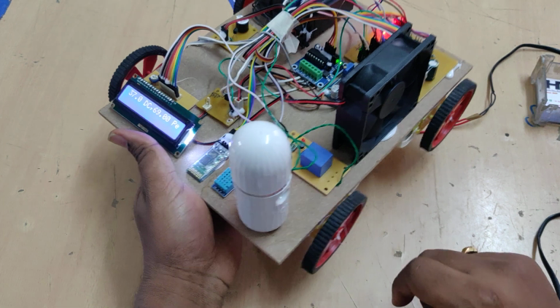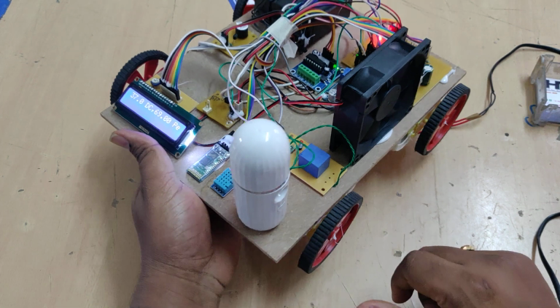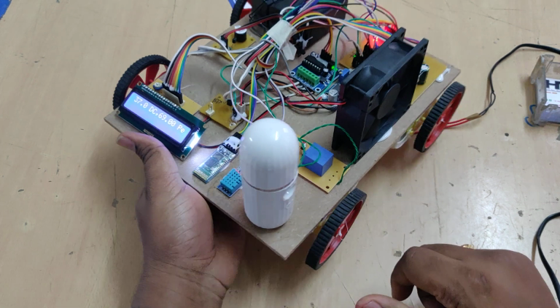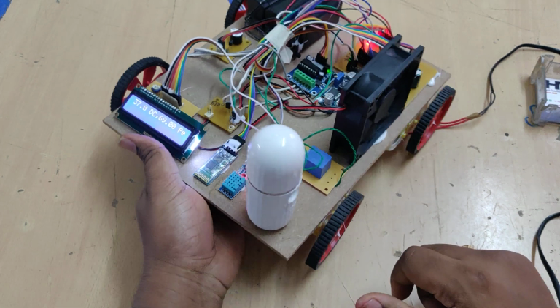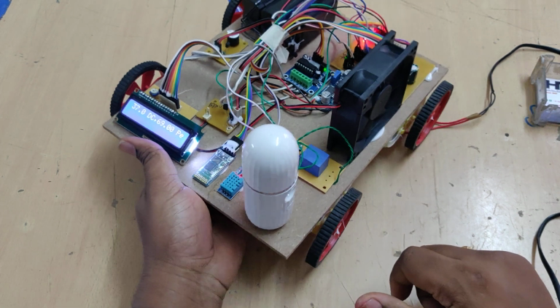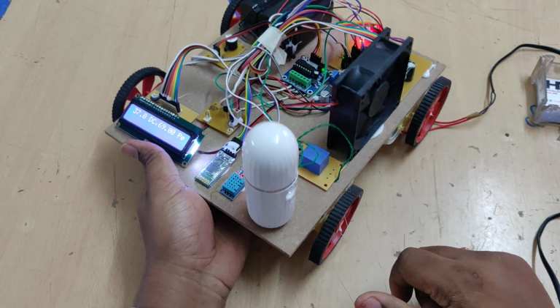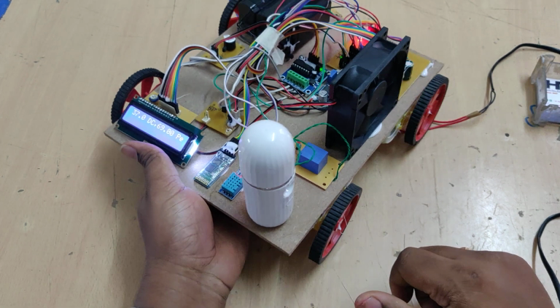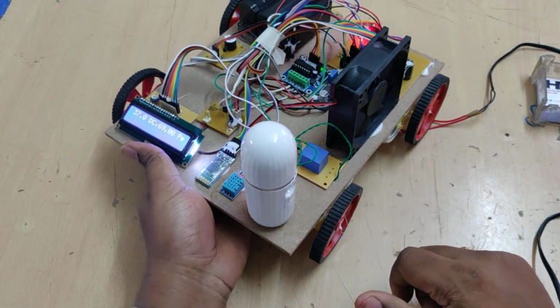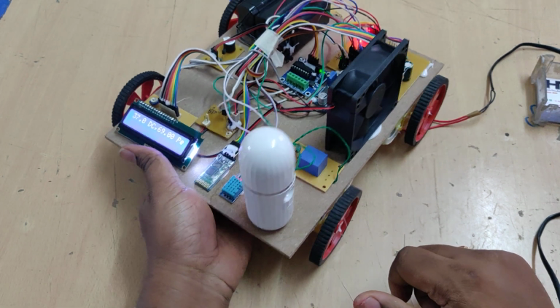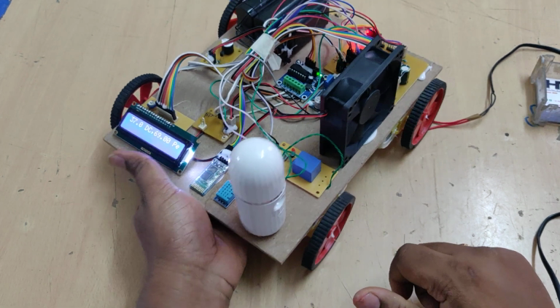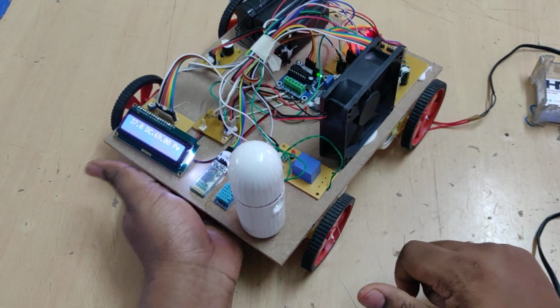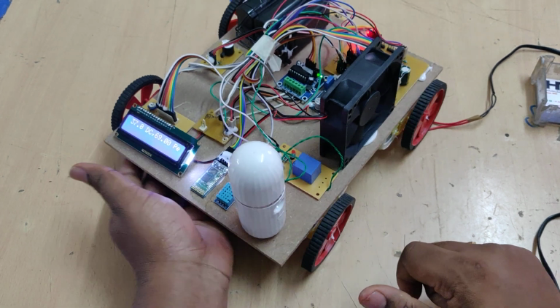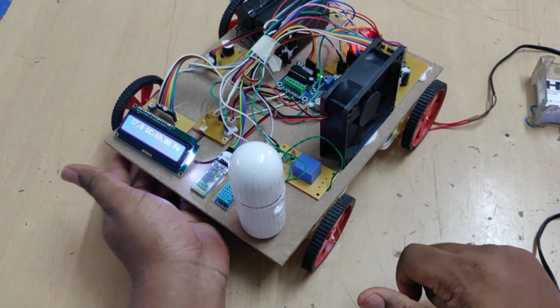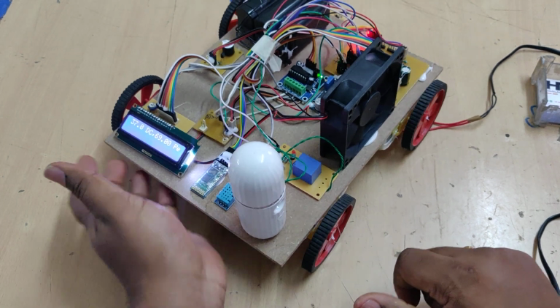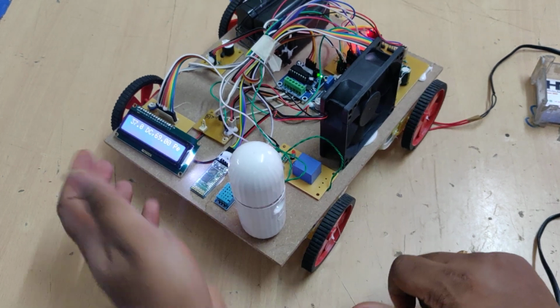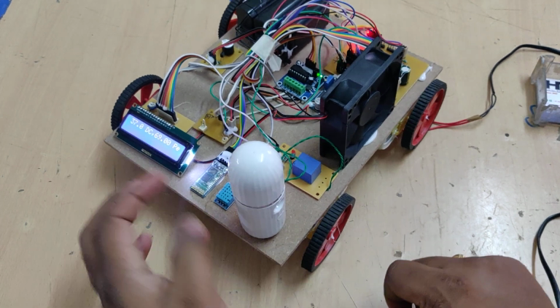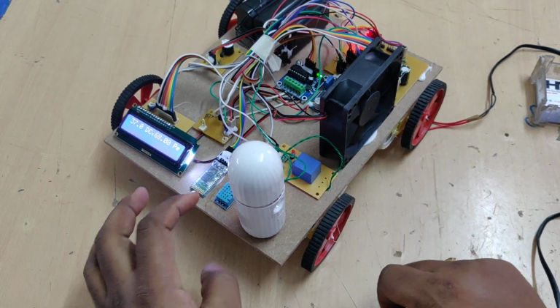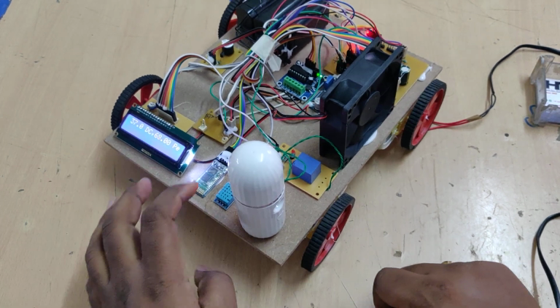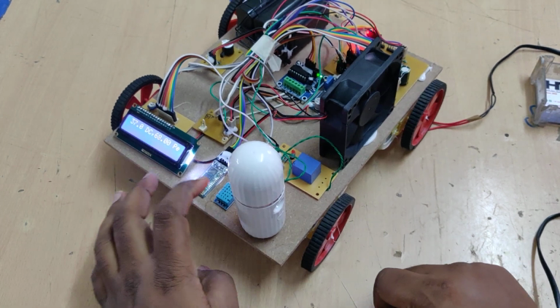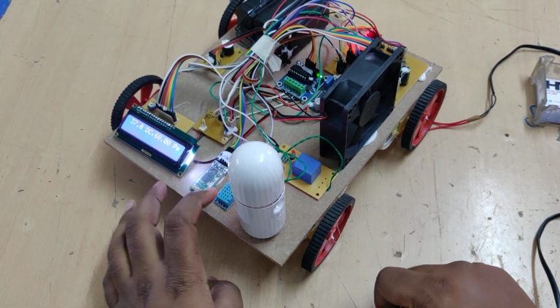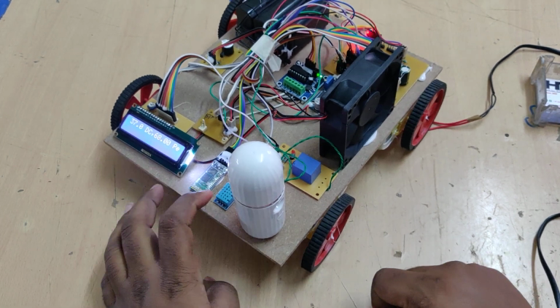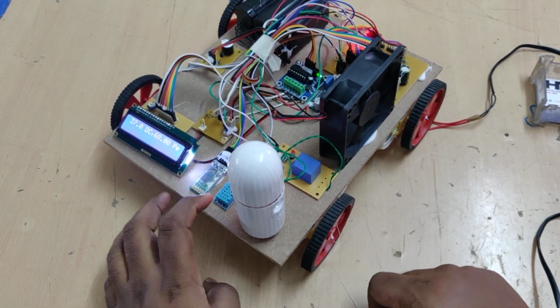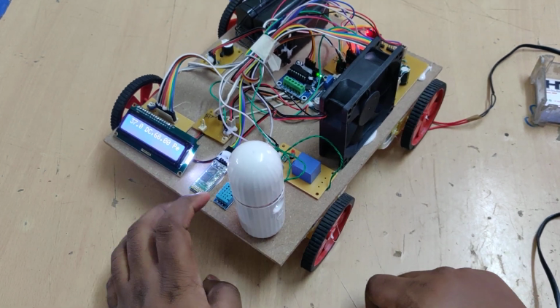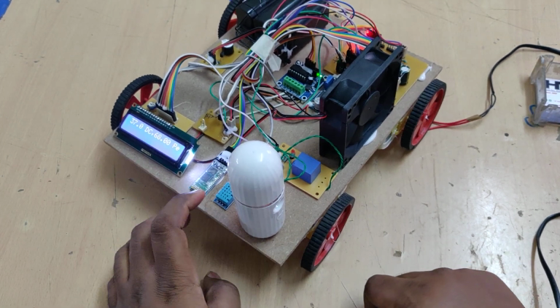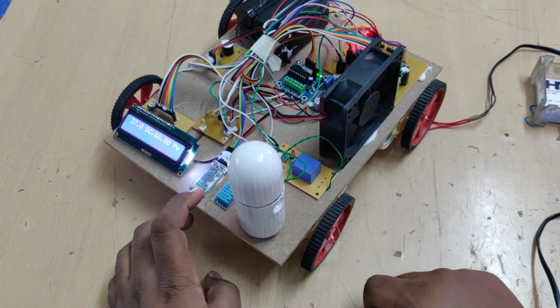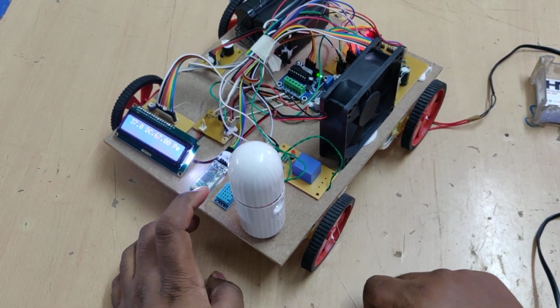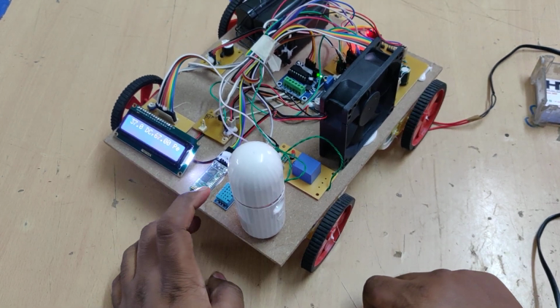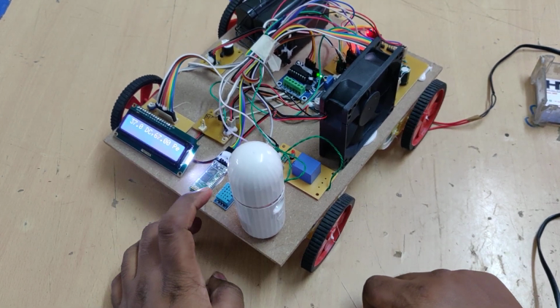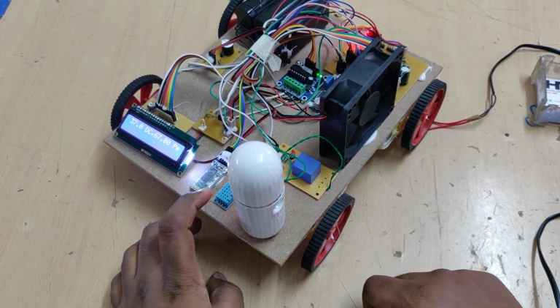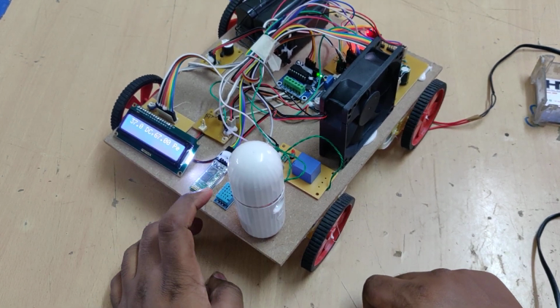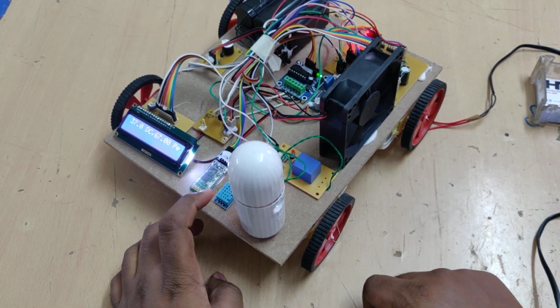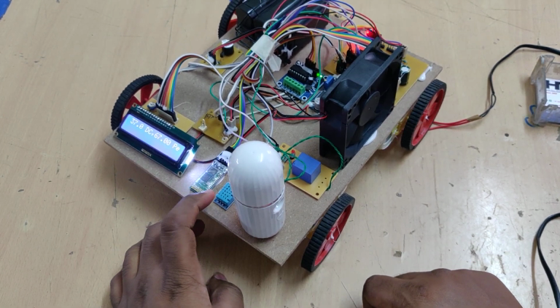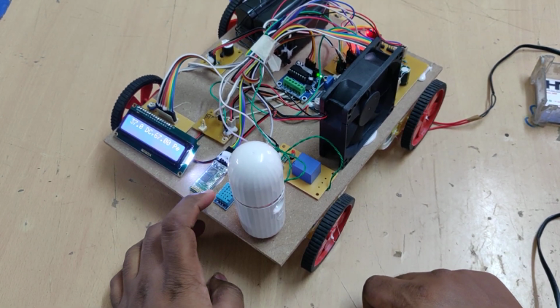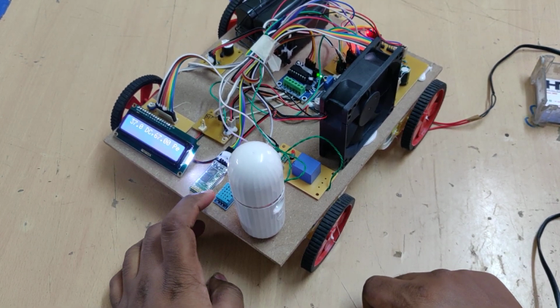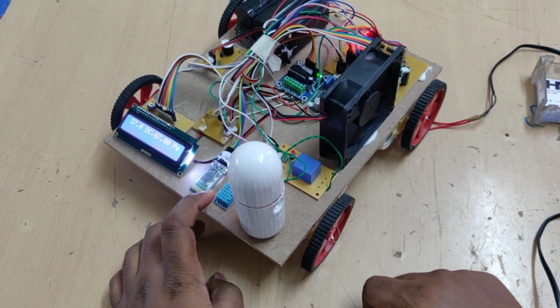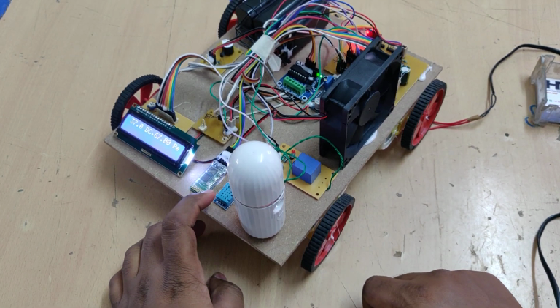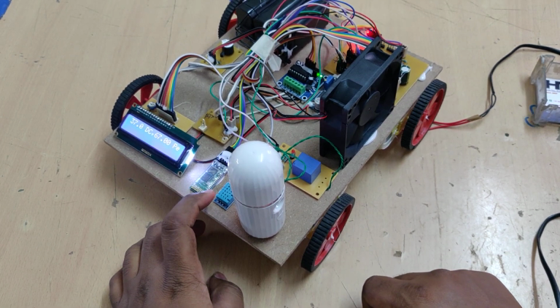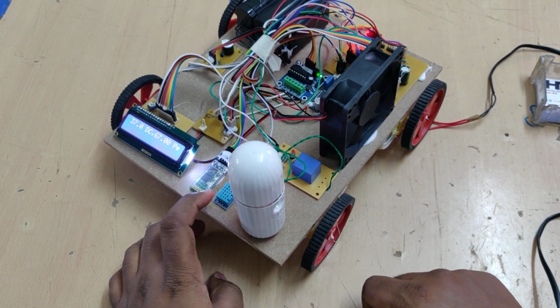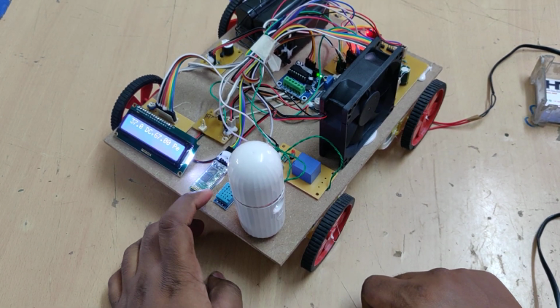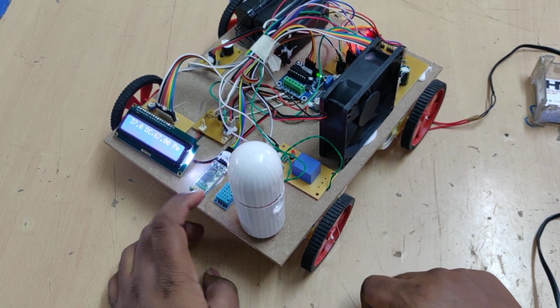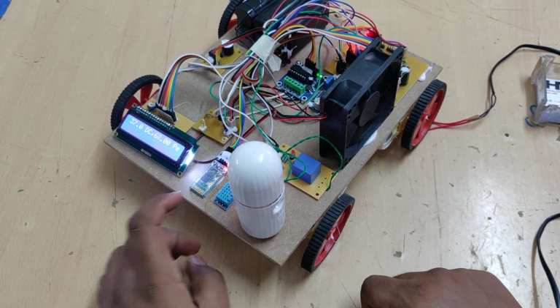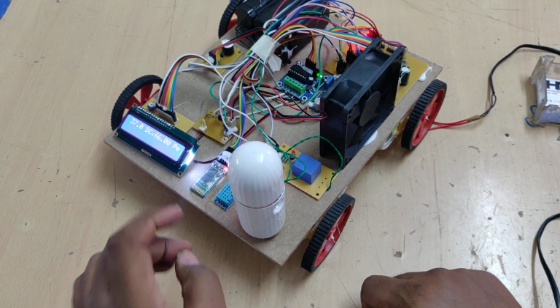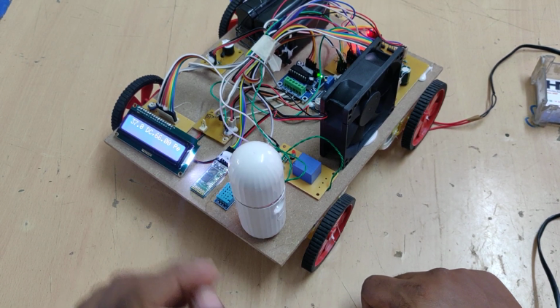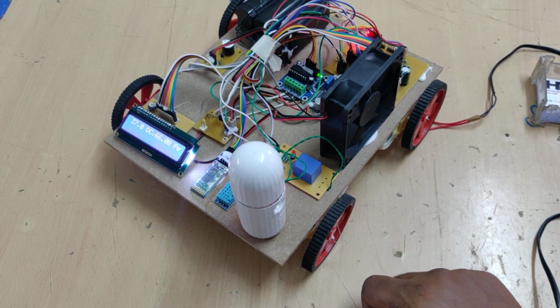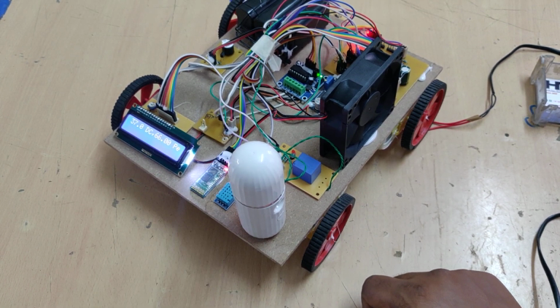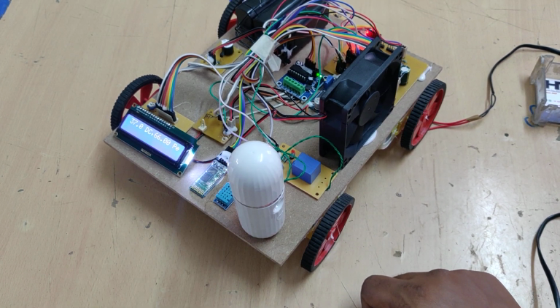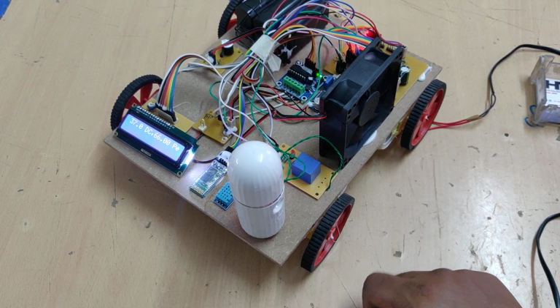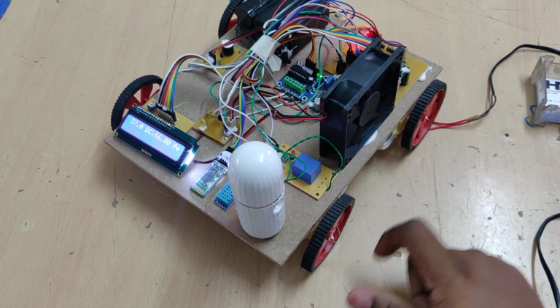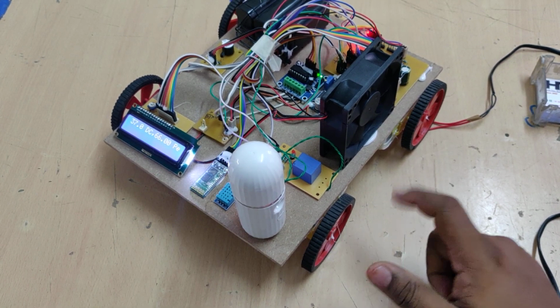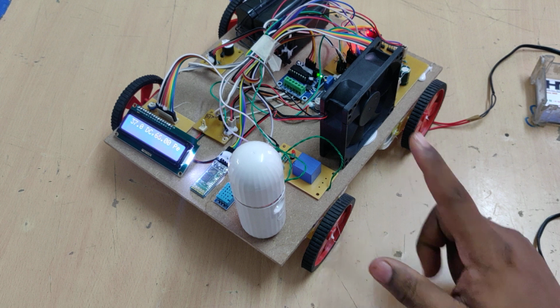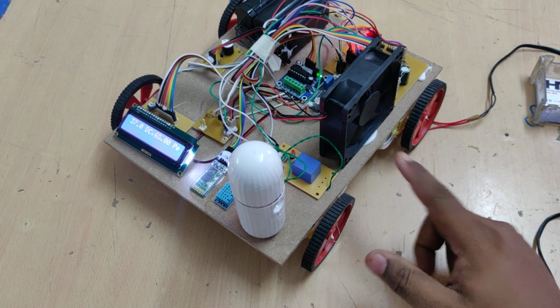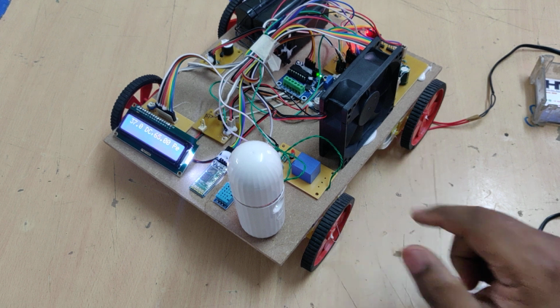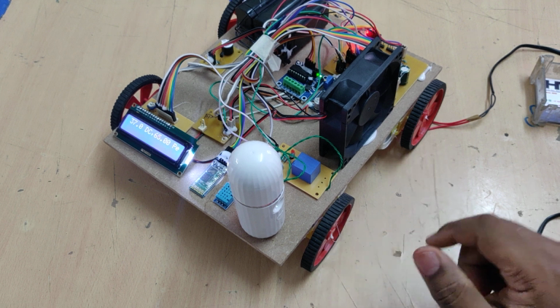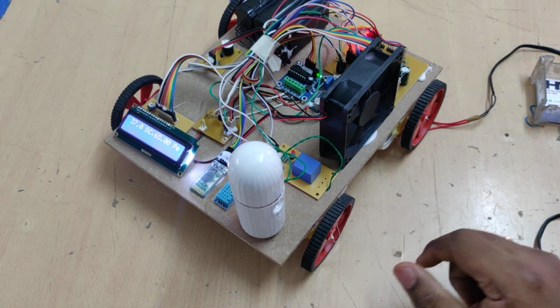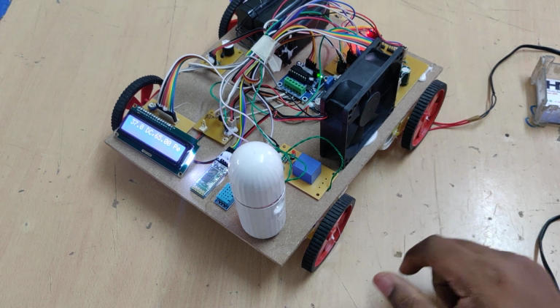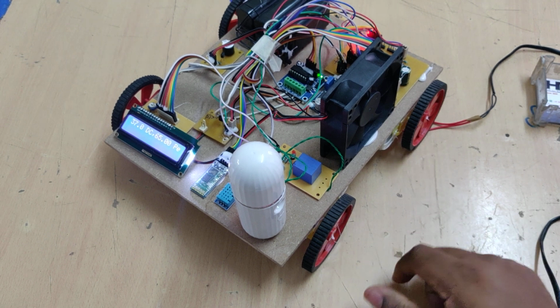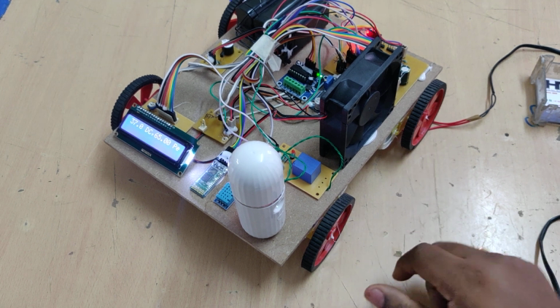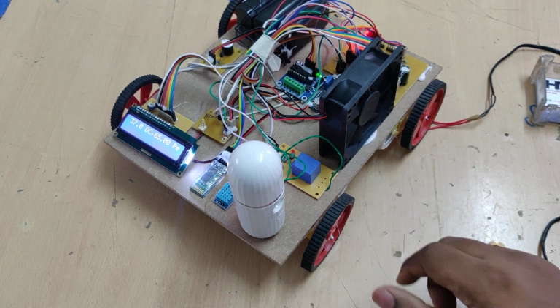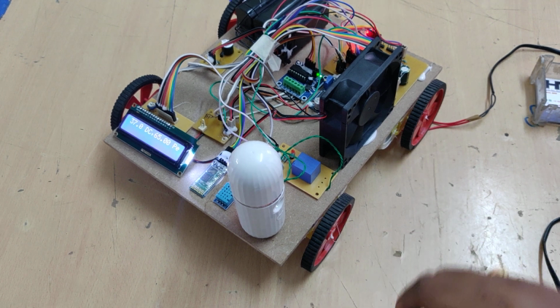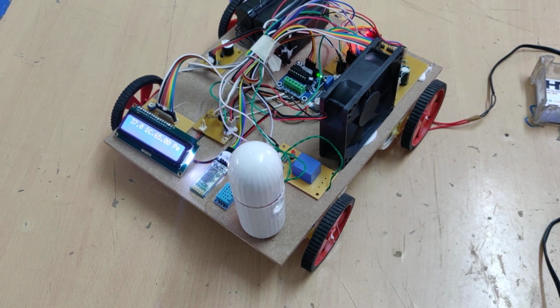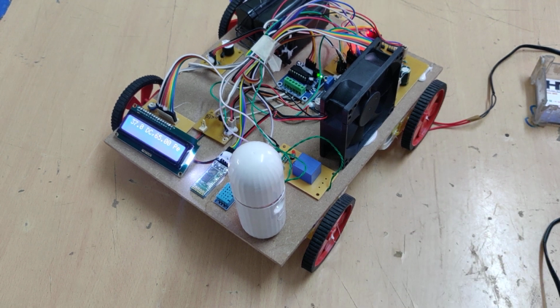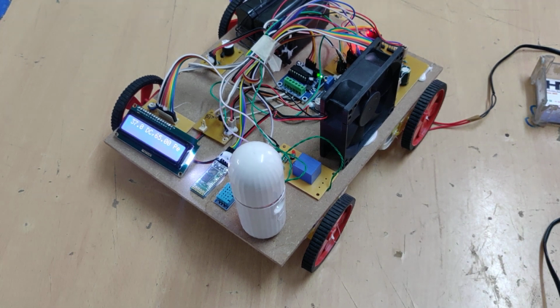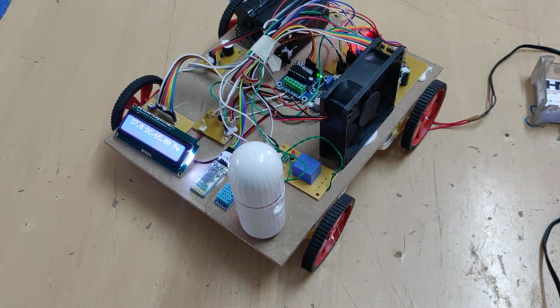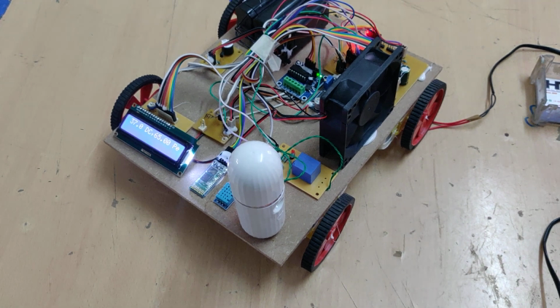You can see the humidity relay has switched on the mist maker. When it returns to normal it will switch off again. Similarly for temperature — when it exceeds 40 degrees Celsius the fan switches on.